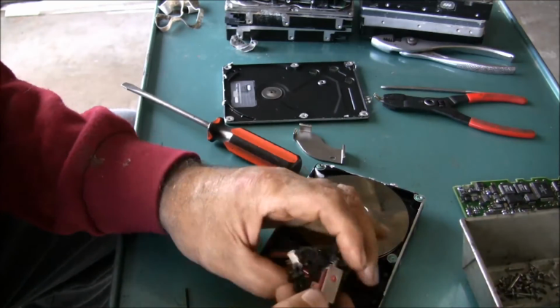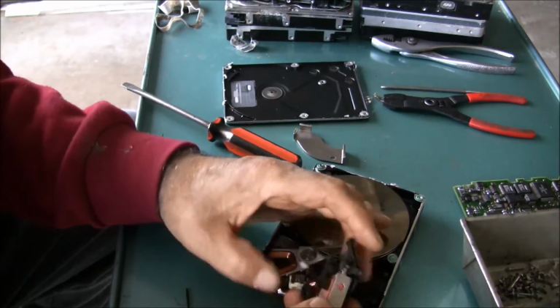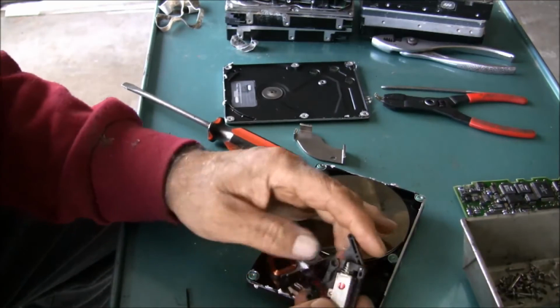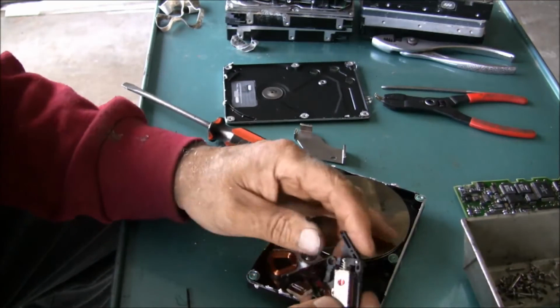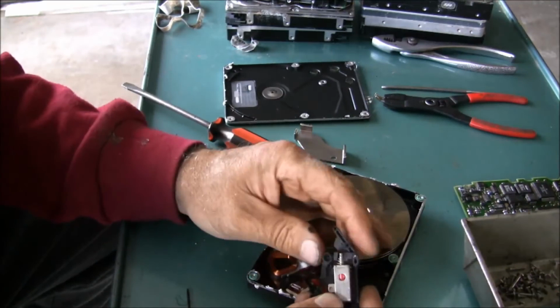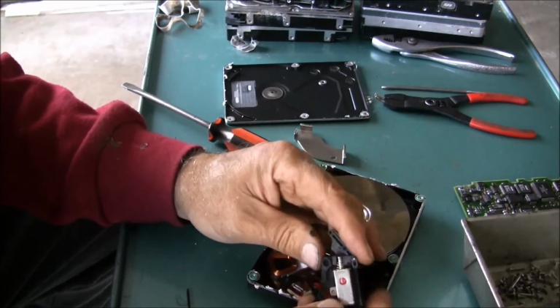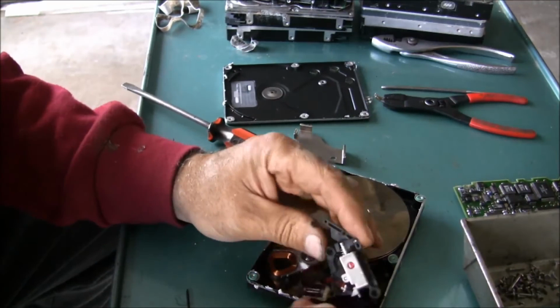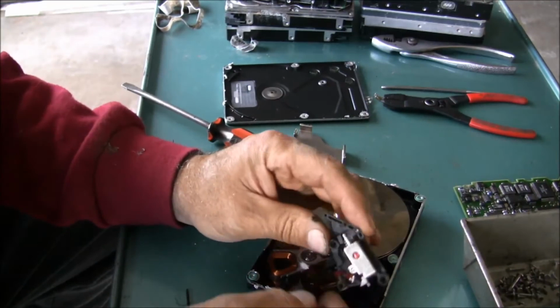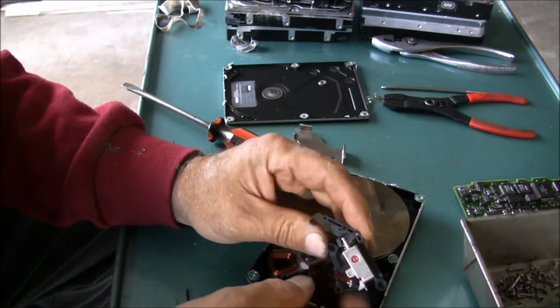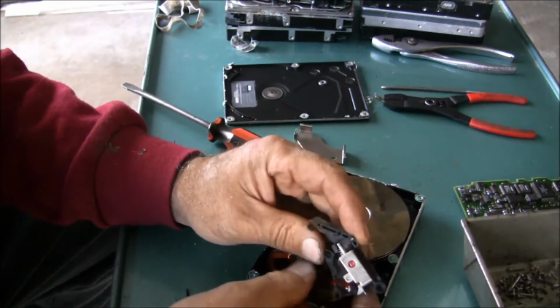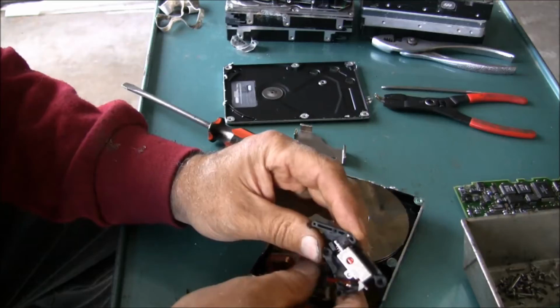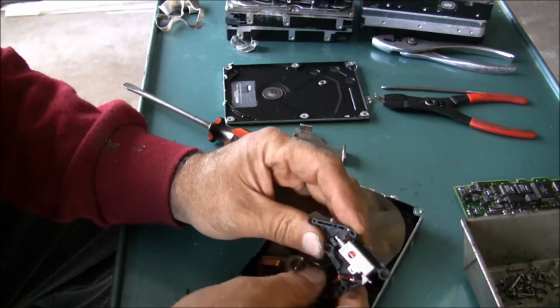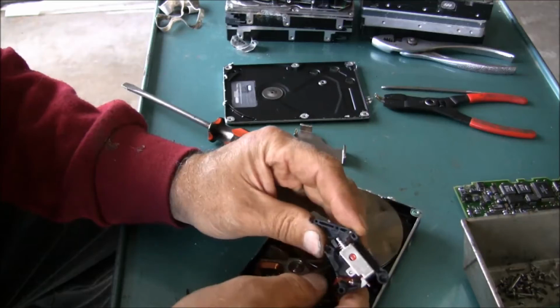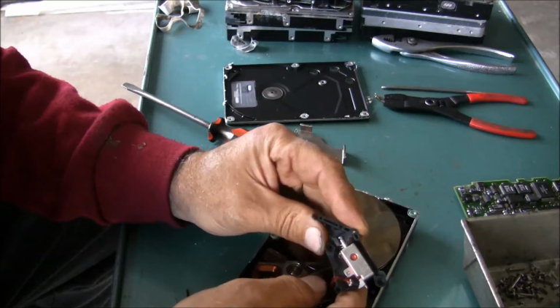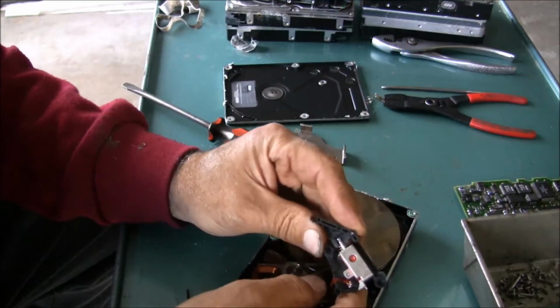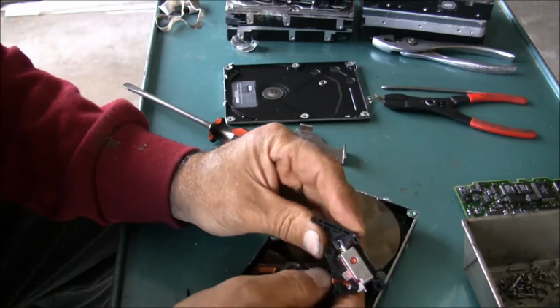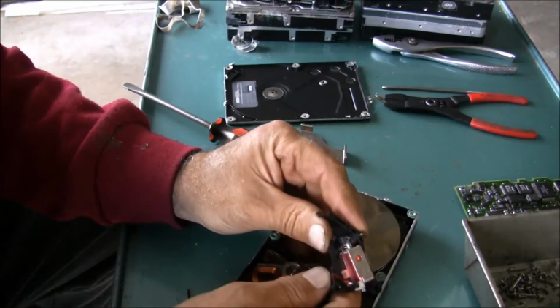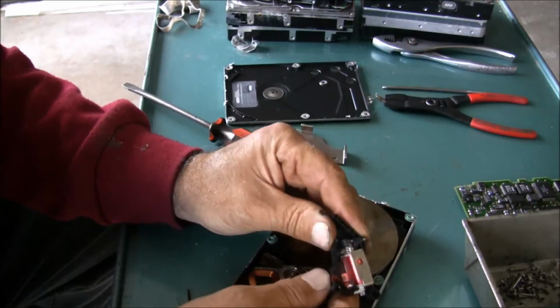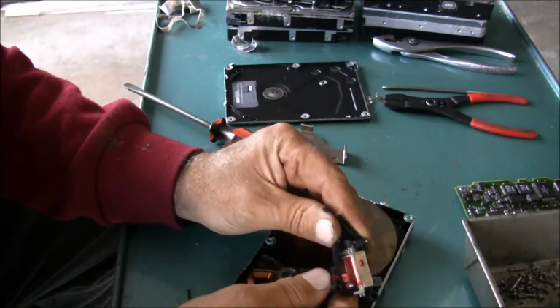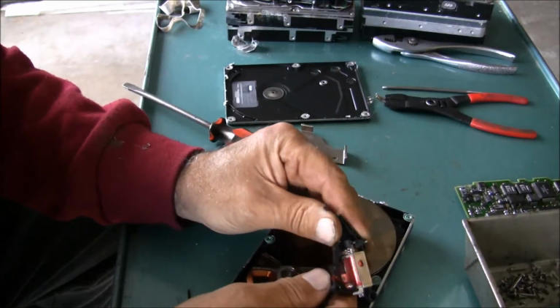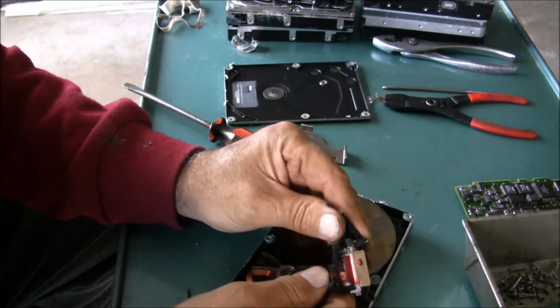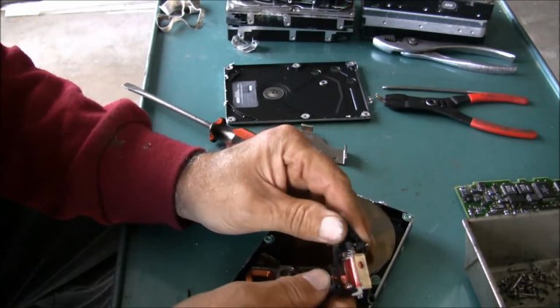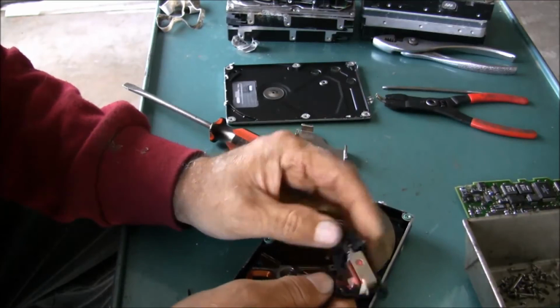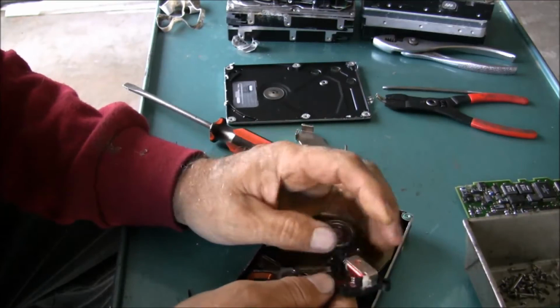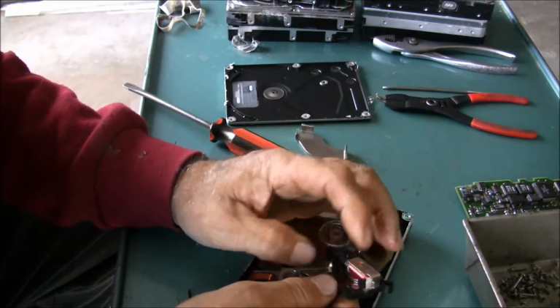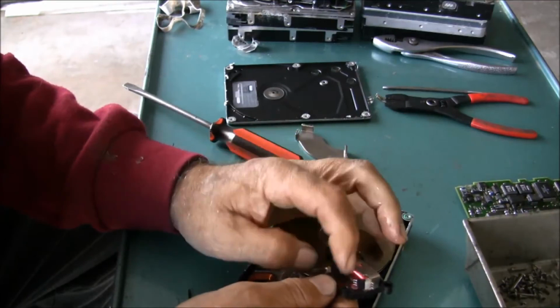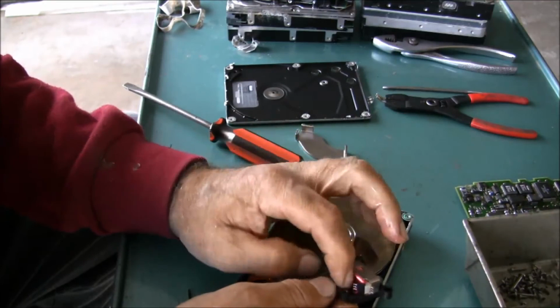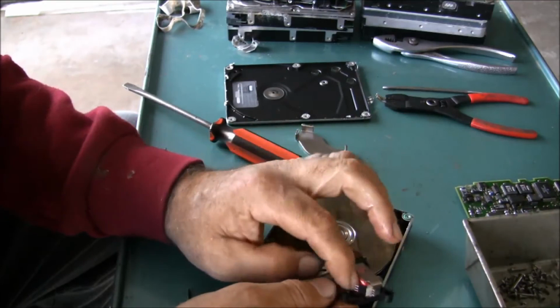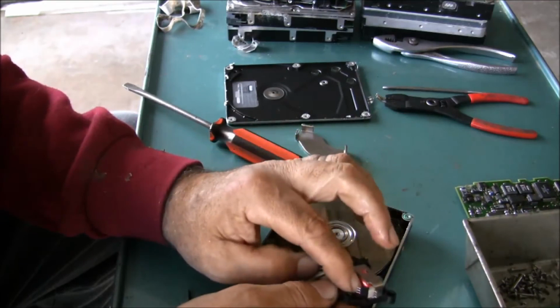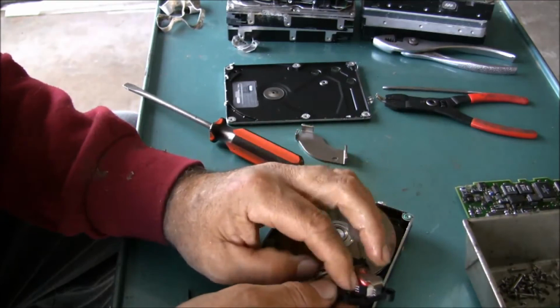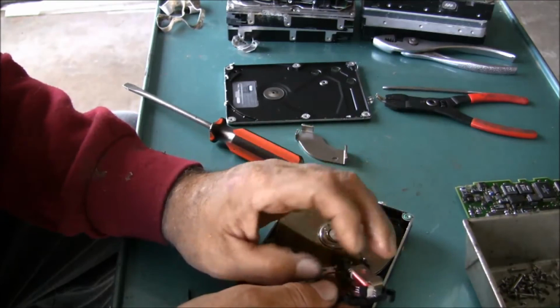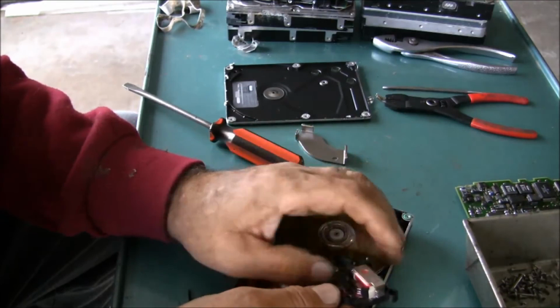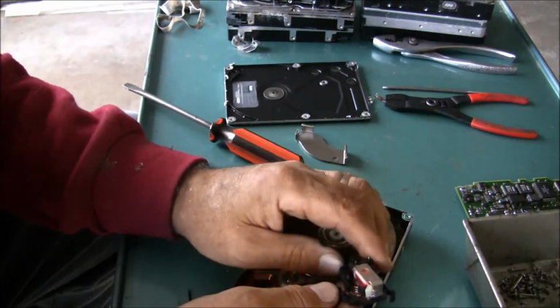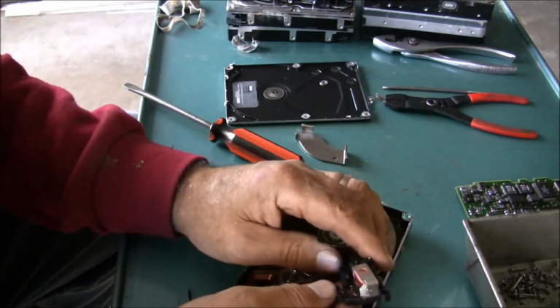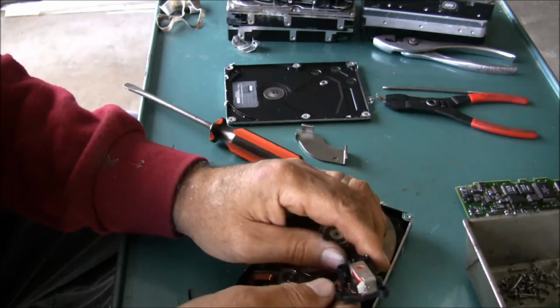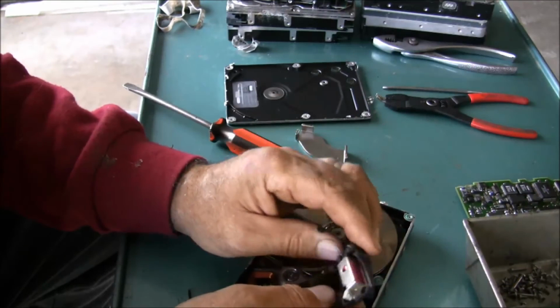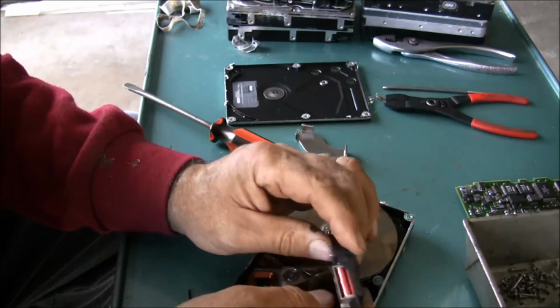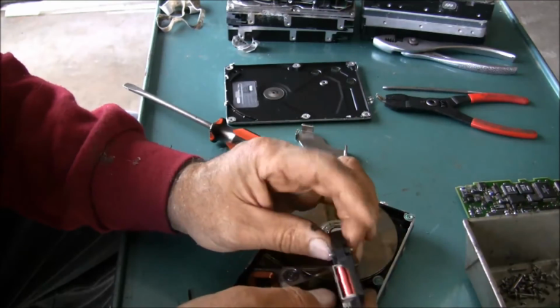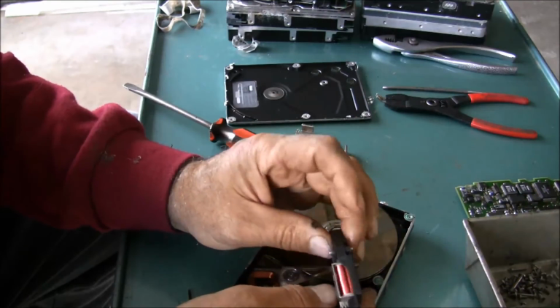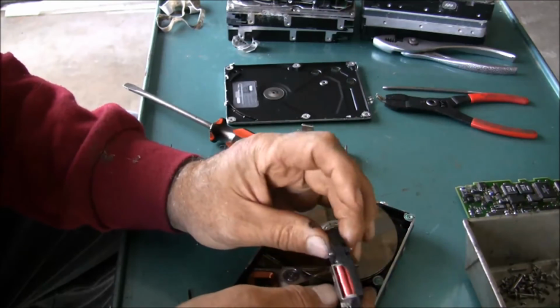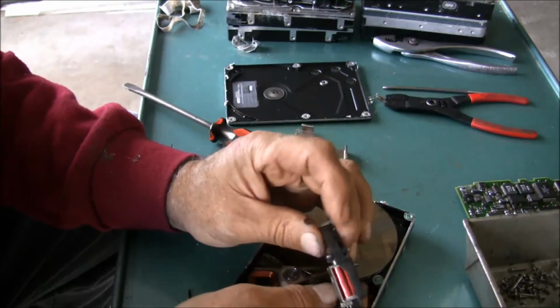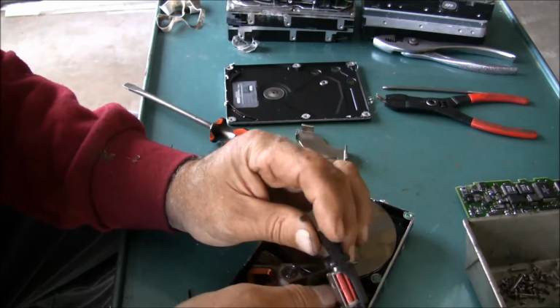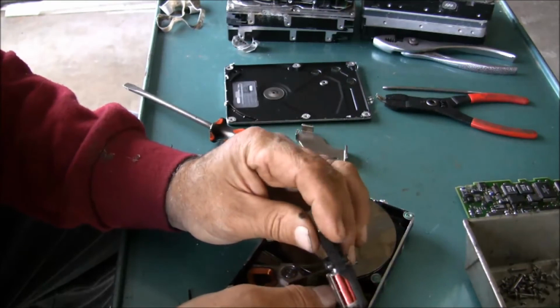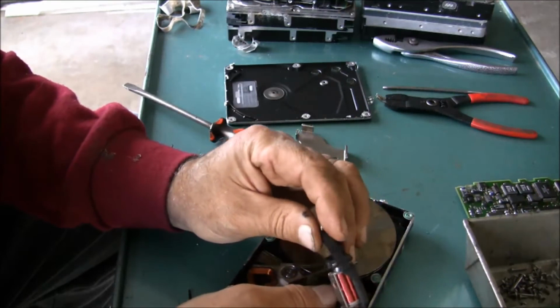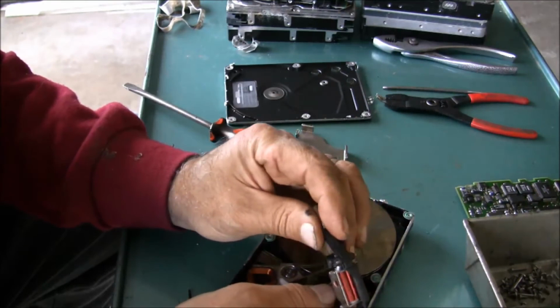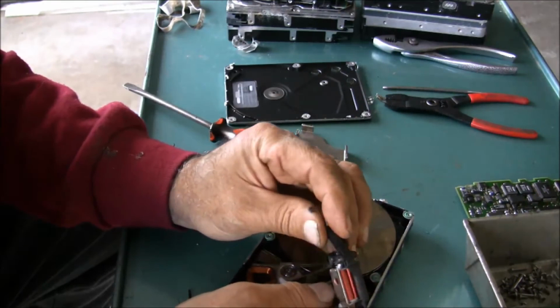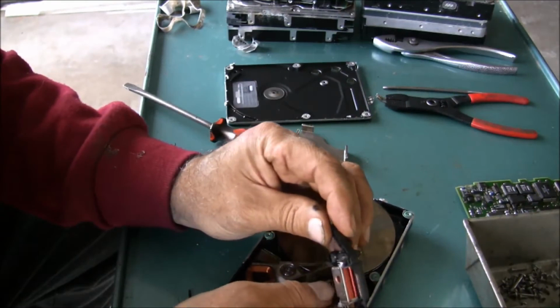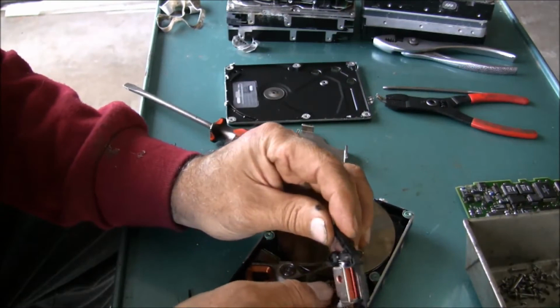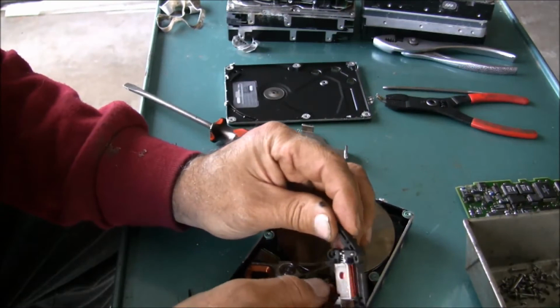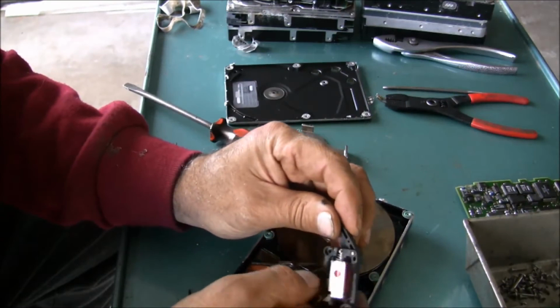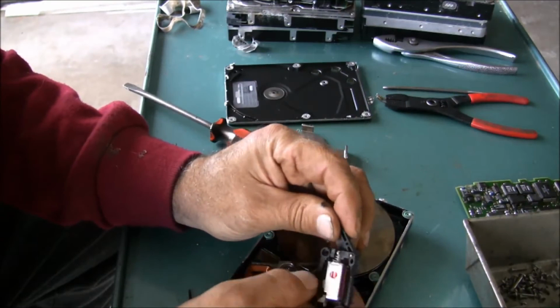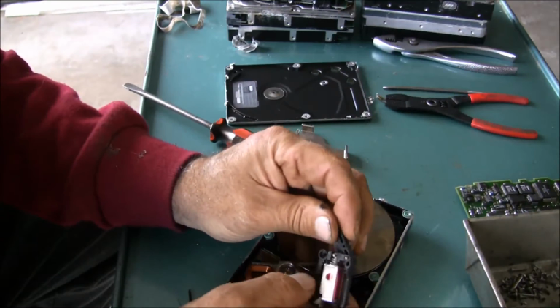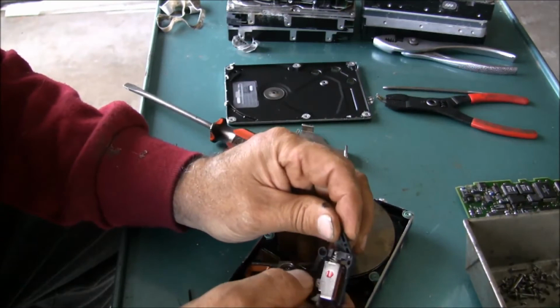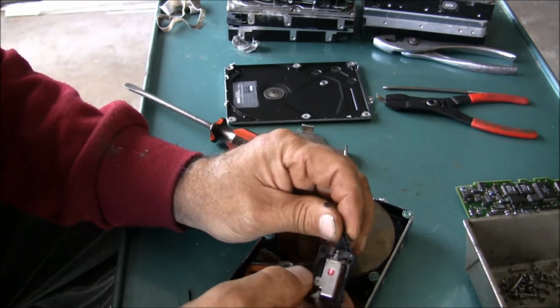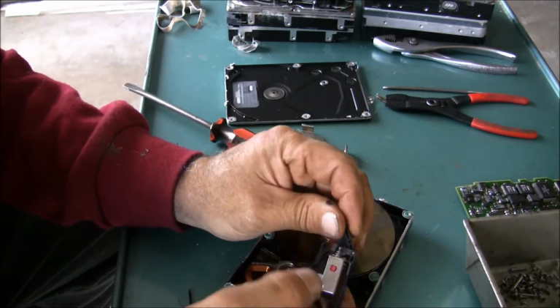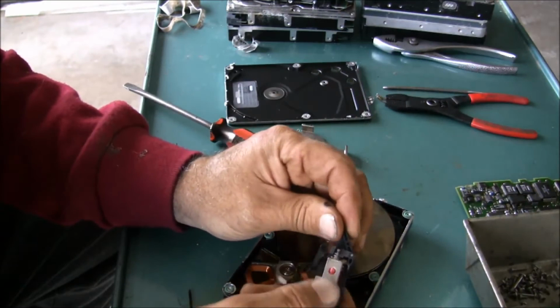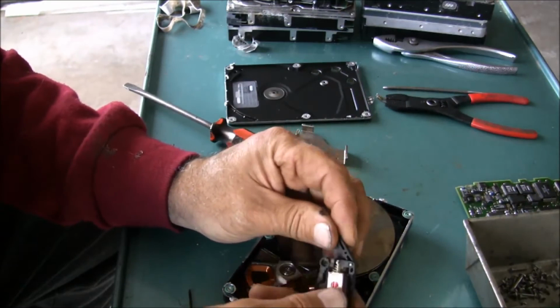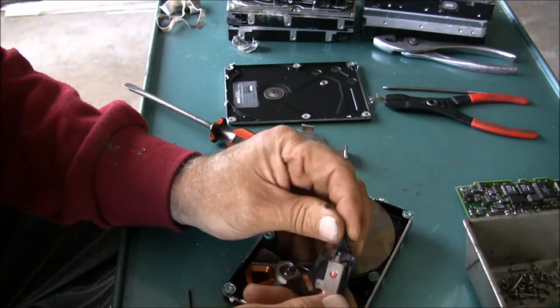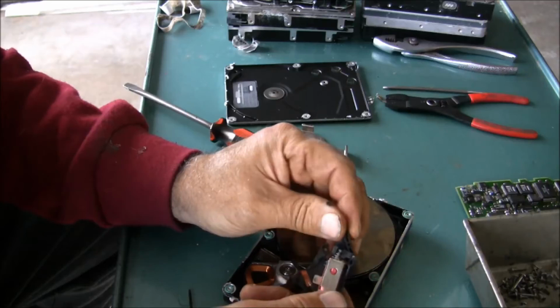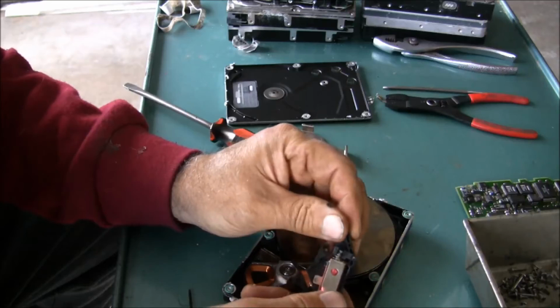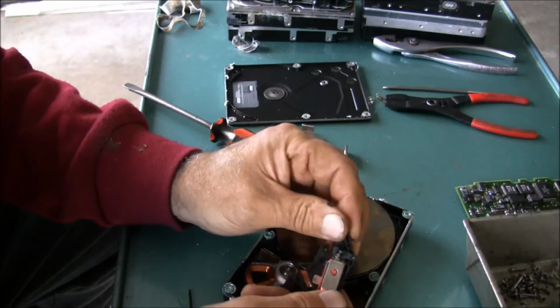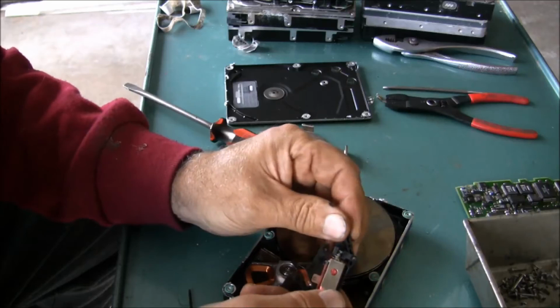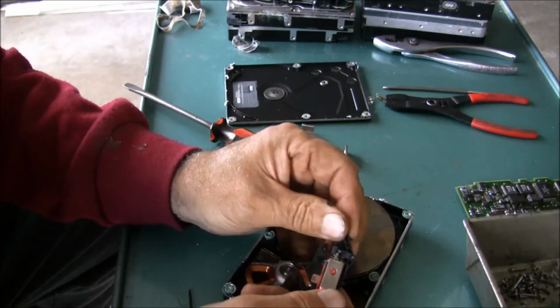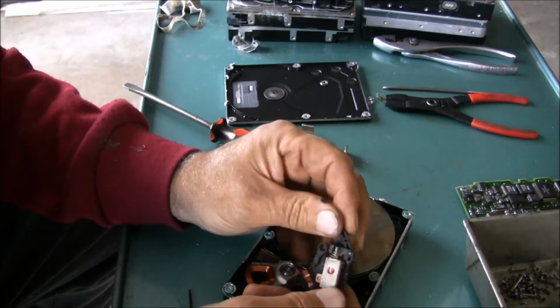That looks like a coil winding there, so I've got some copper to harvest out of there.